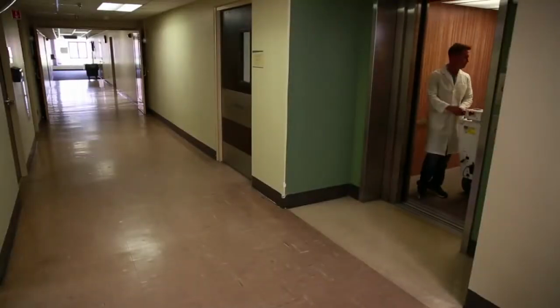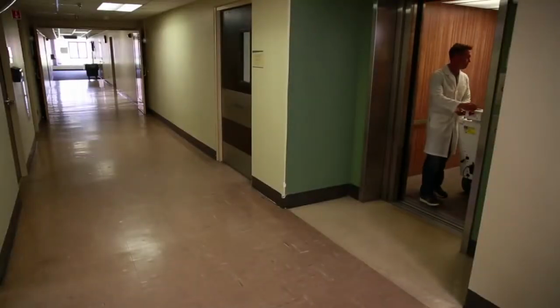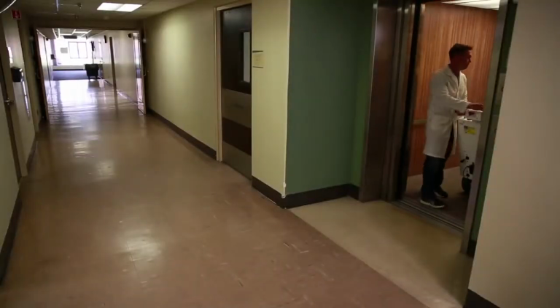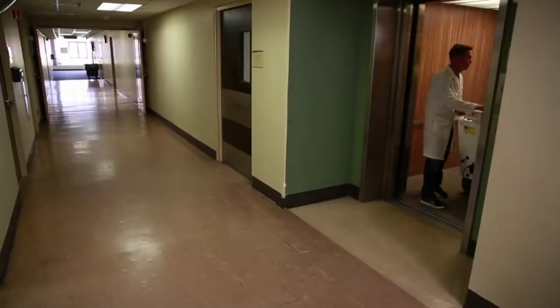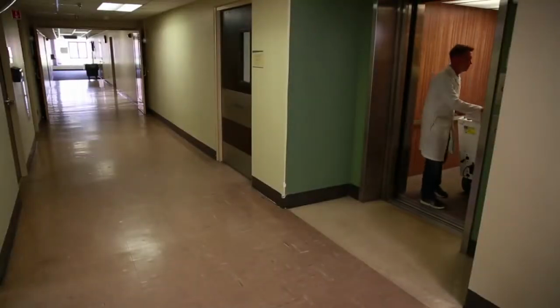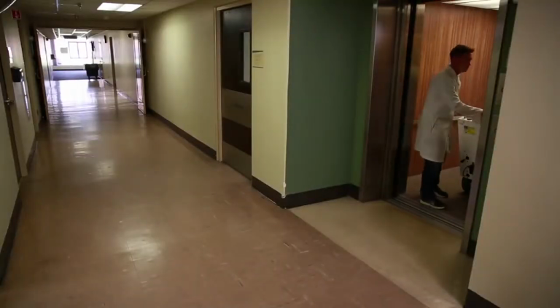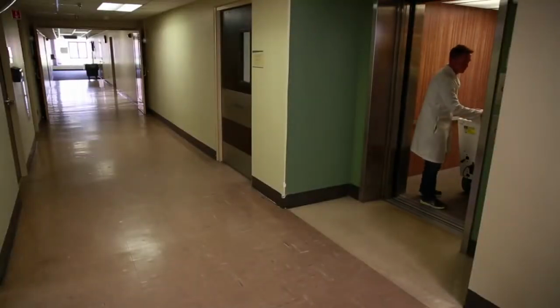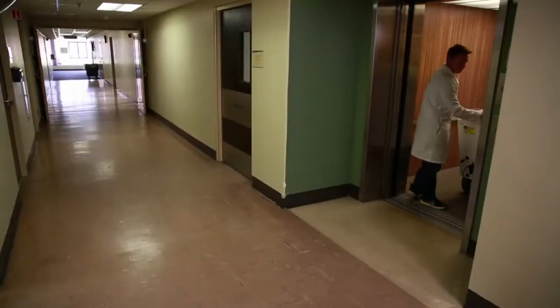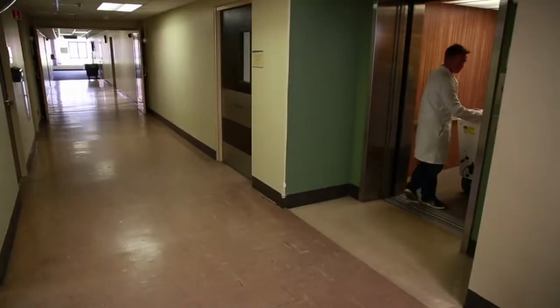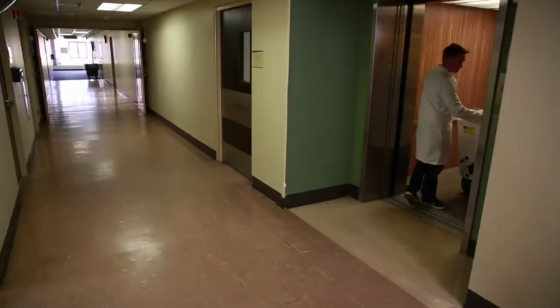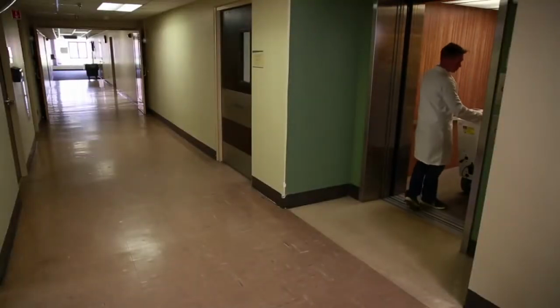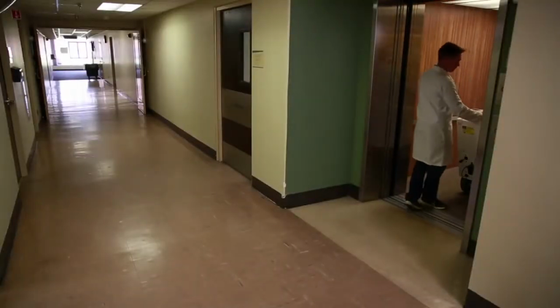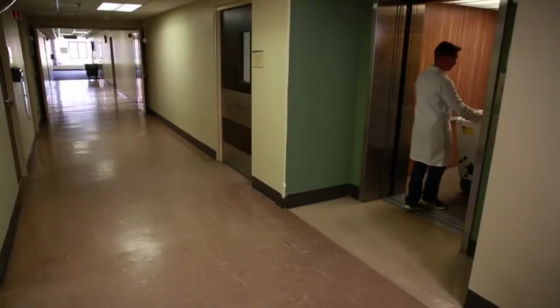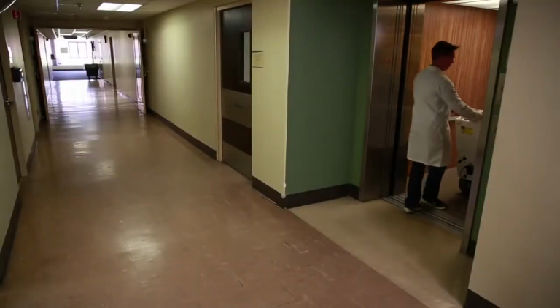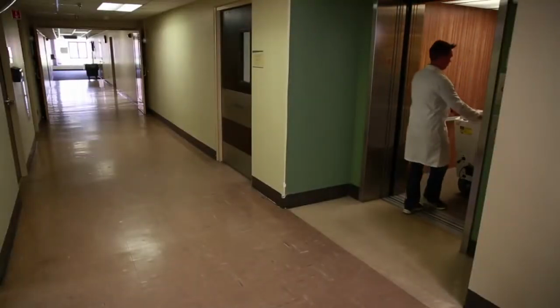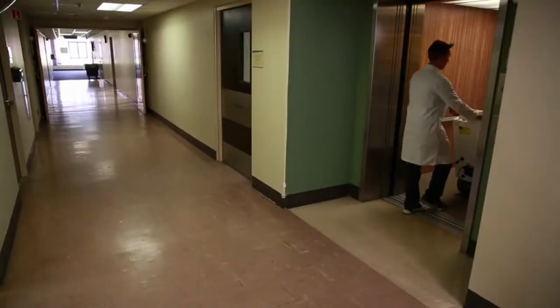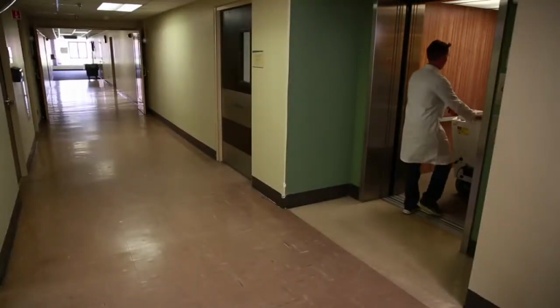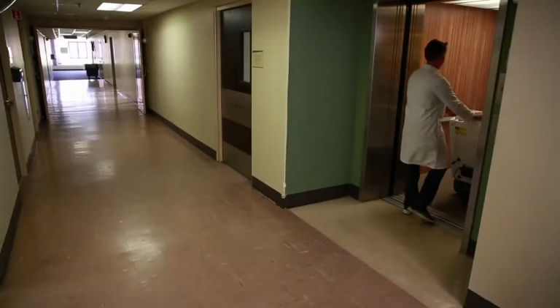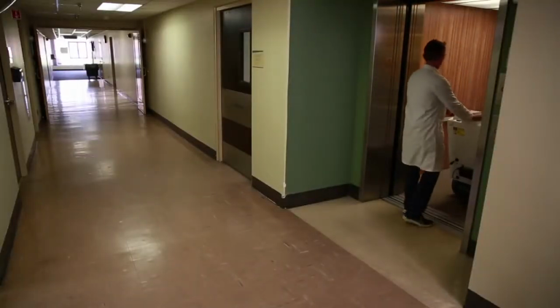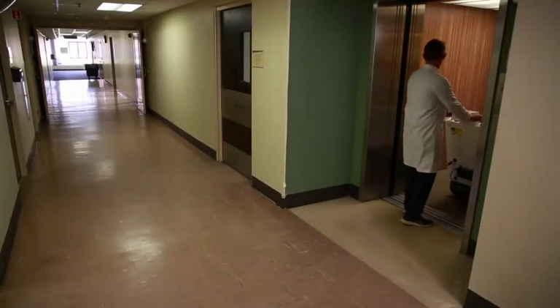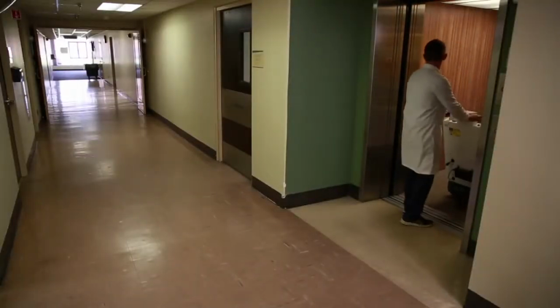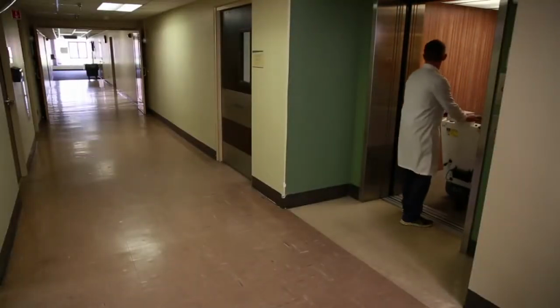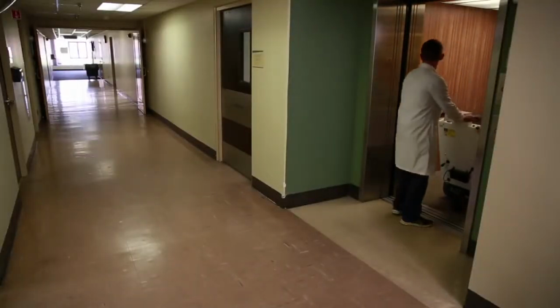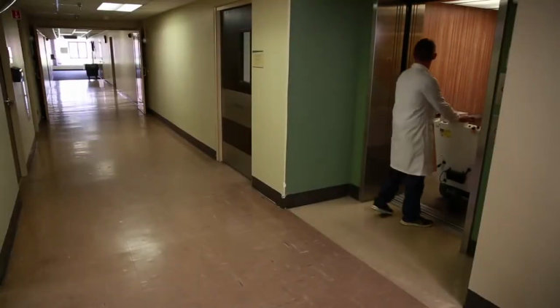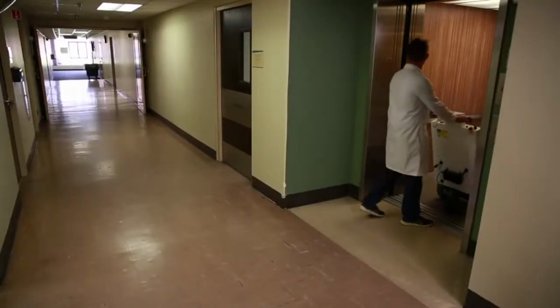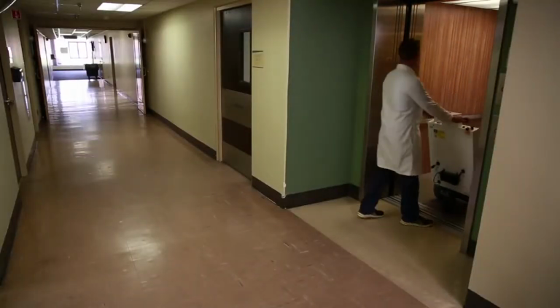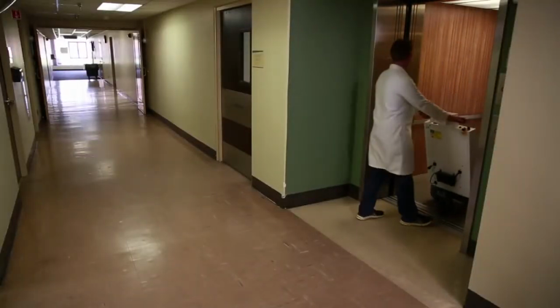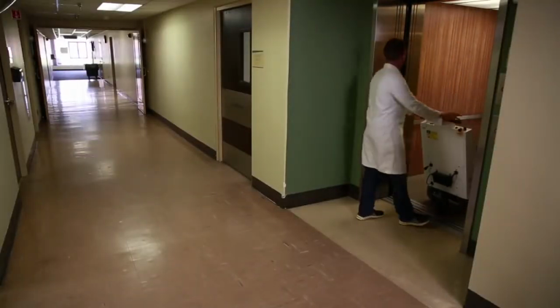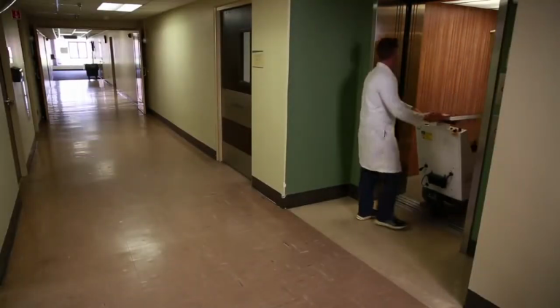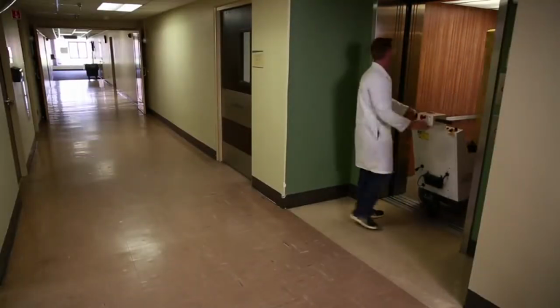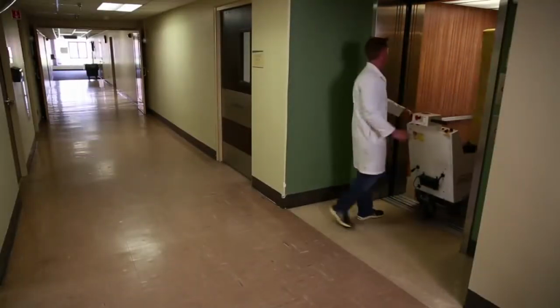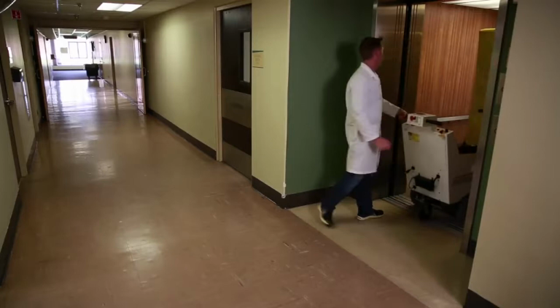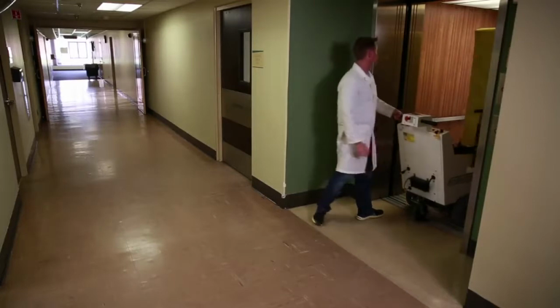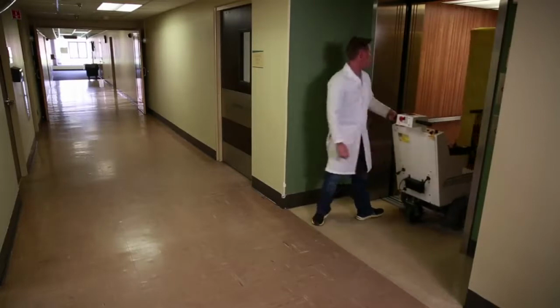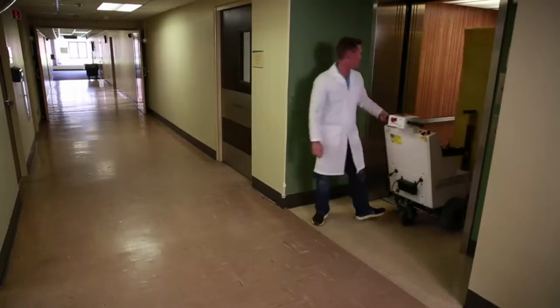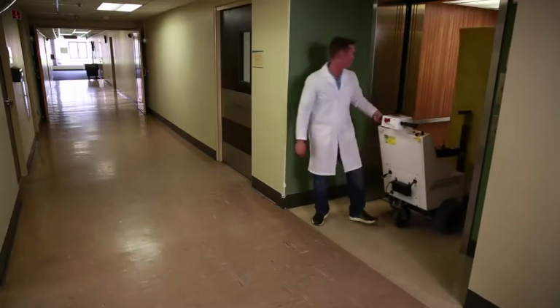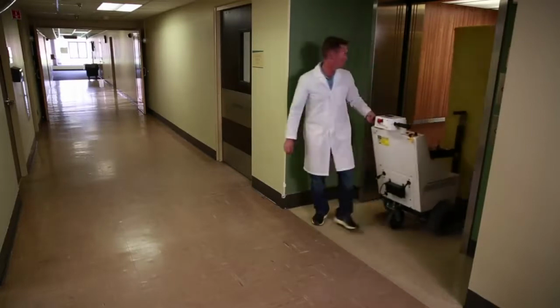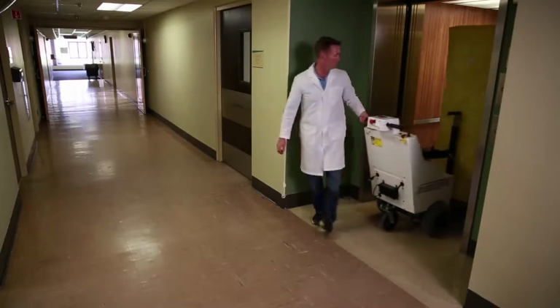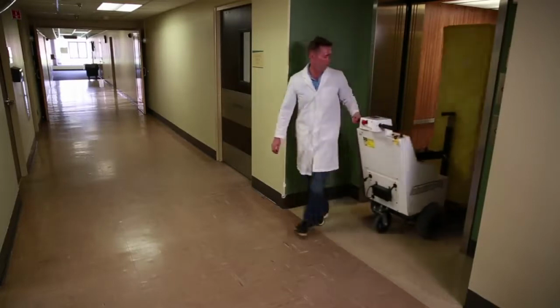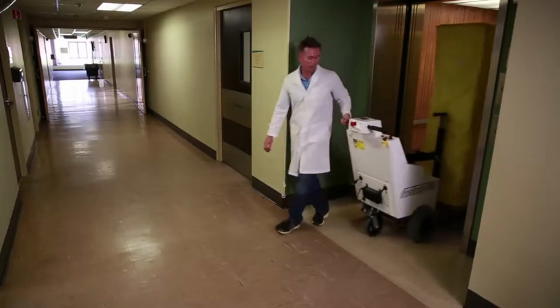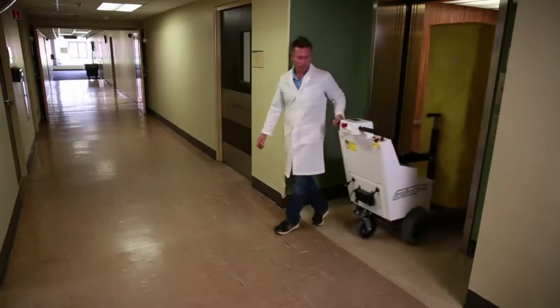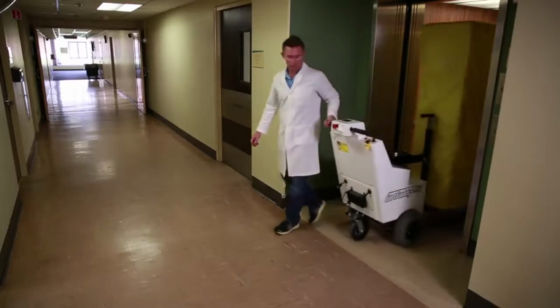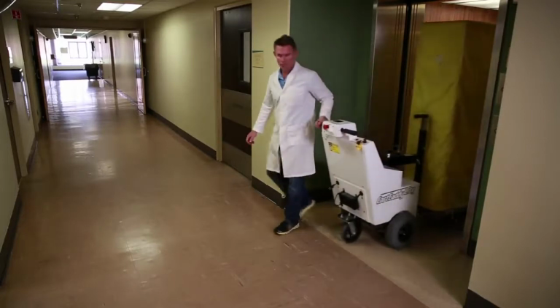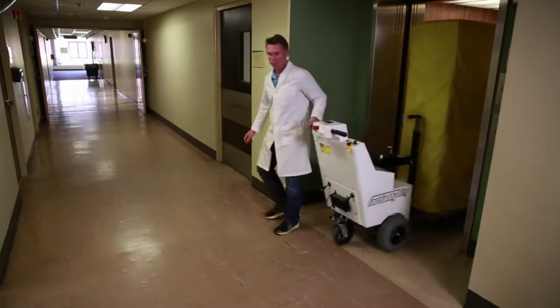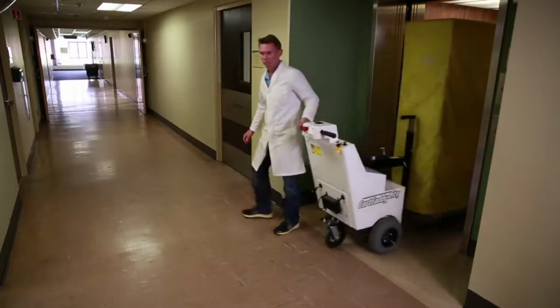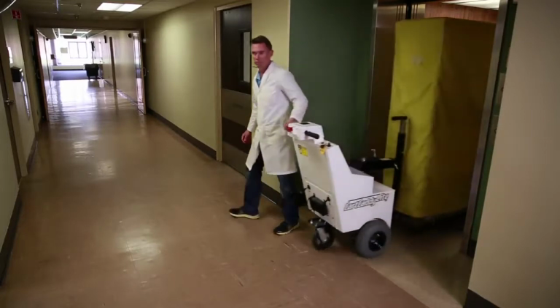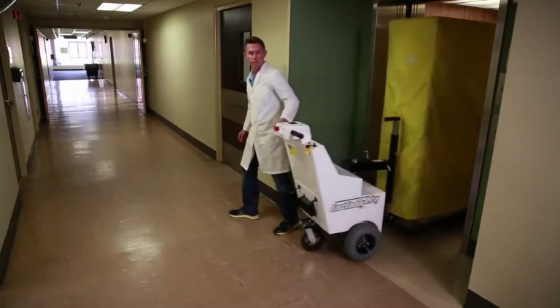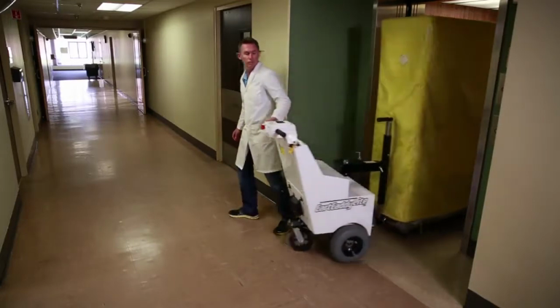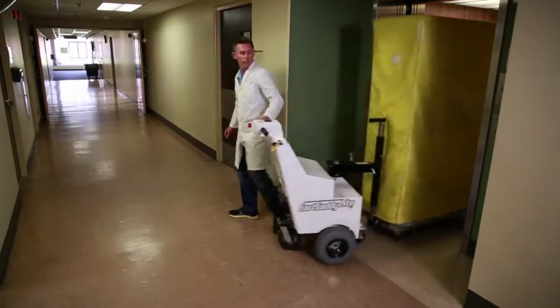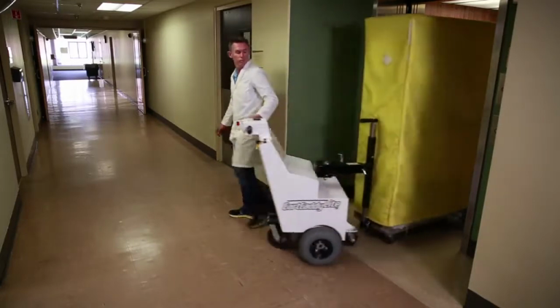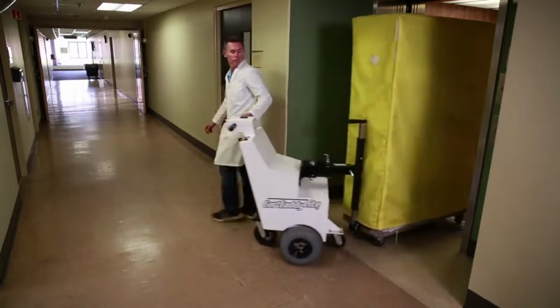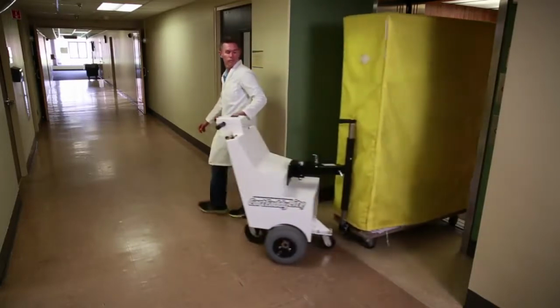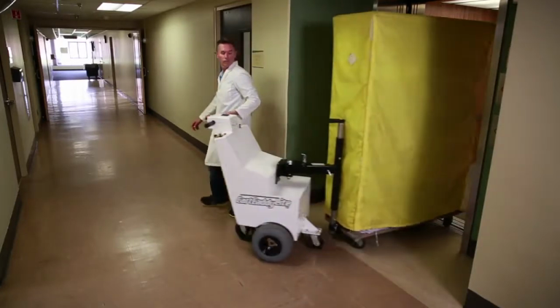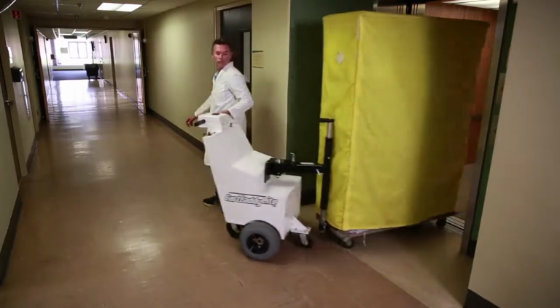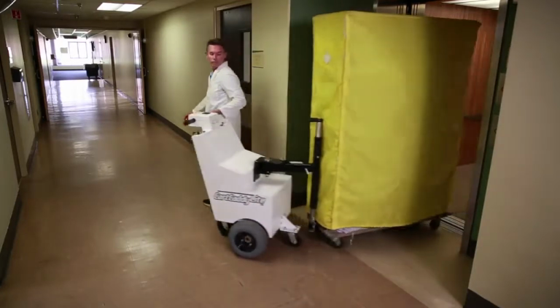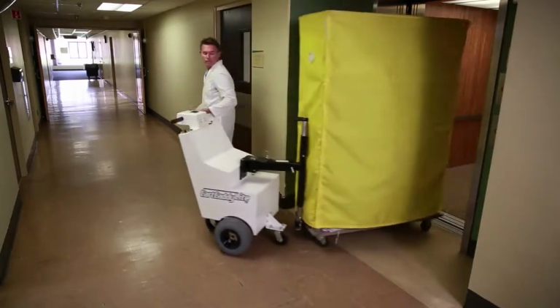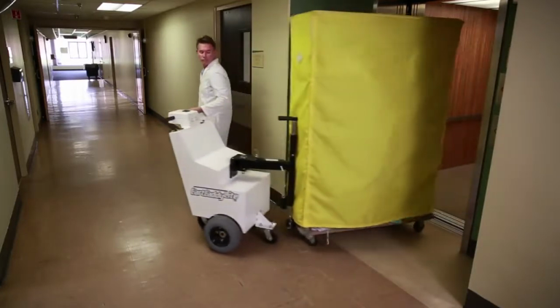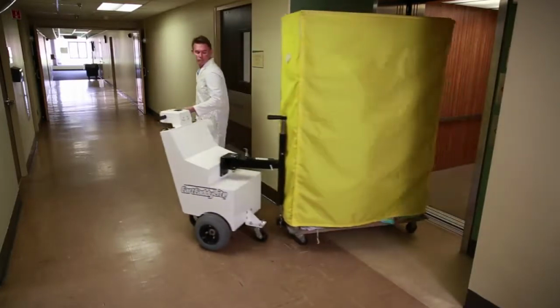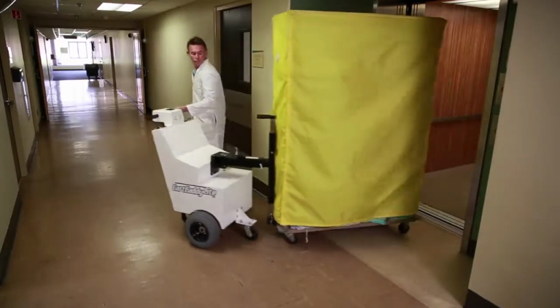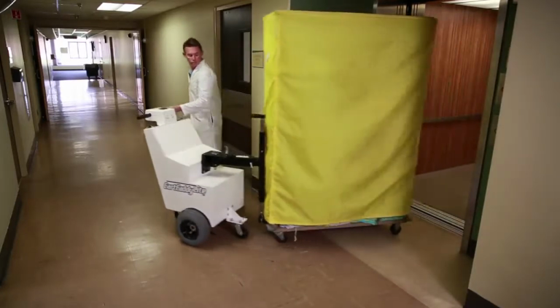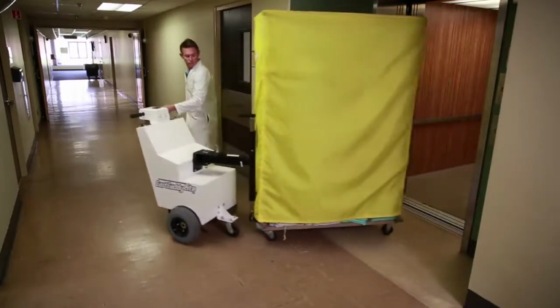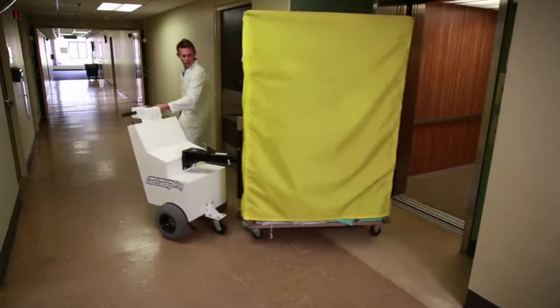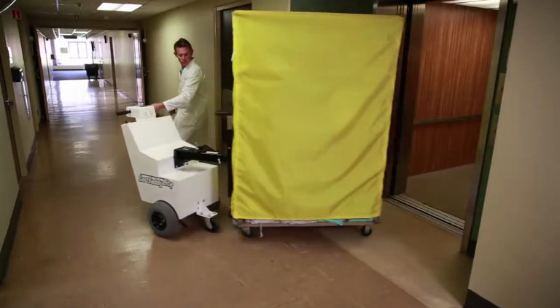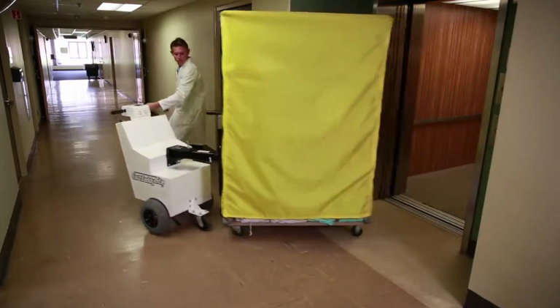Our Cart Caddy takes this task of cart relocation and turns it into a safe, easy, one-person operation.